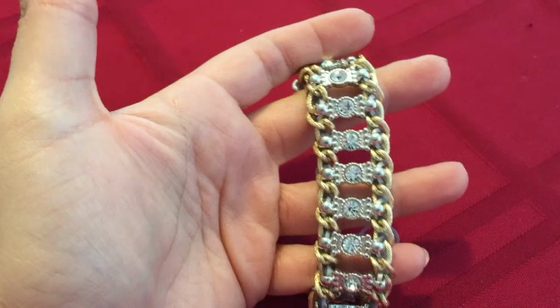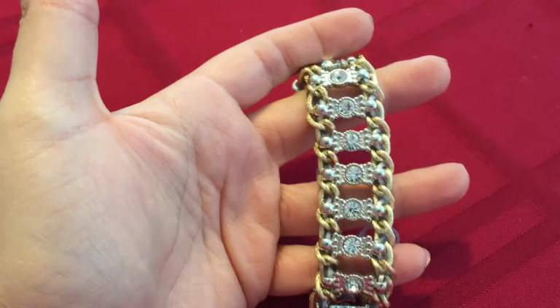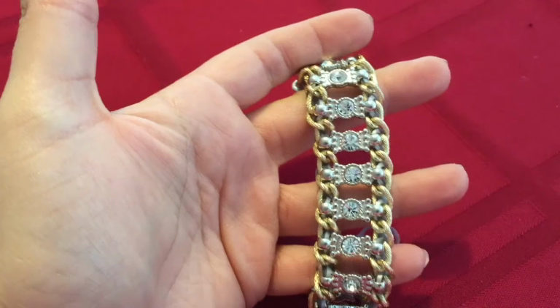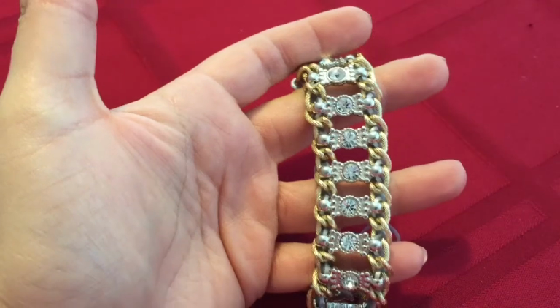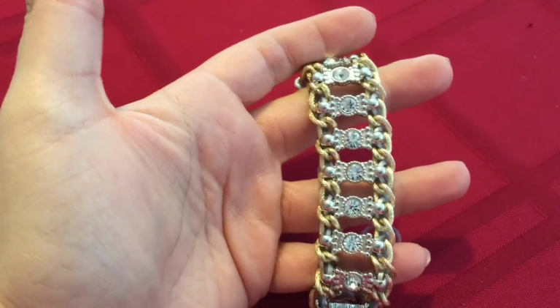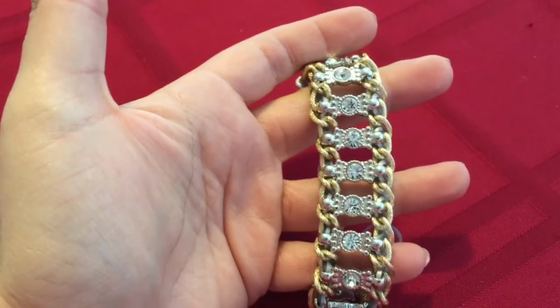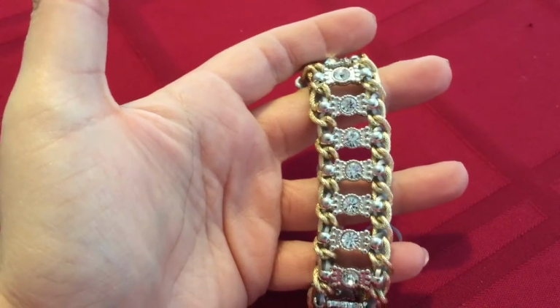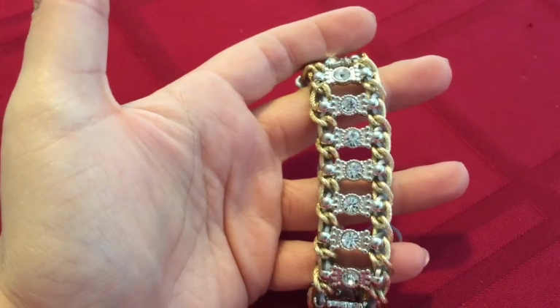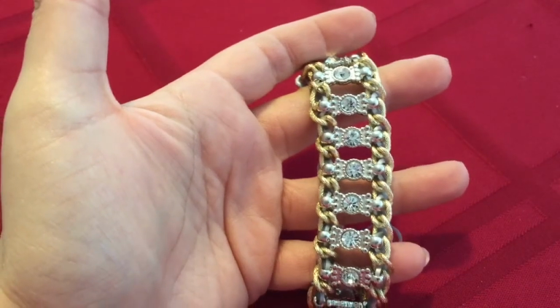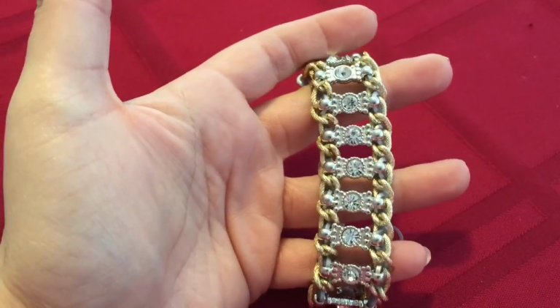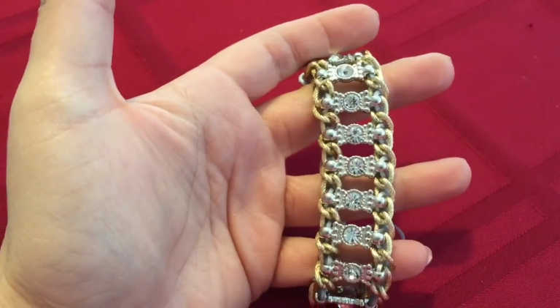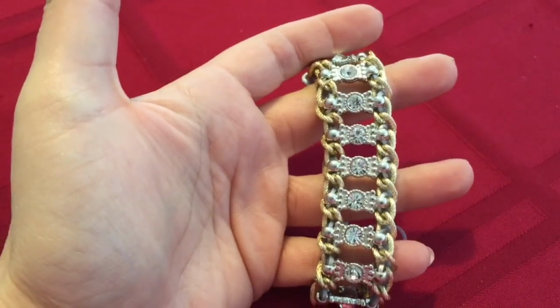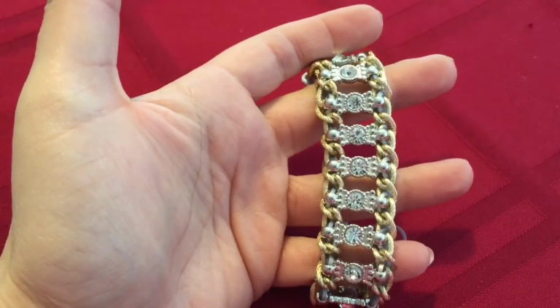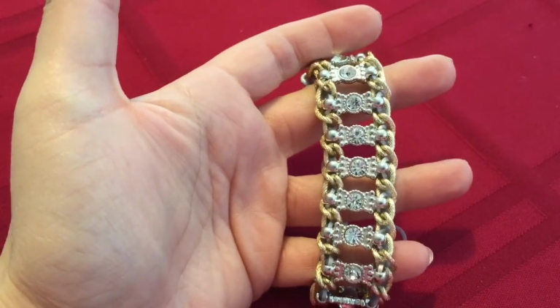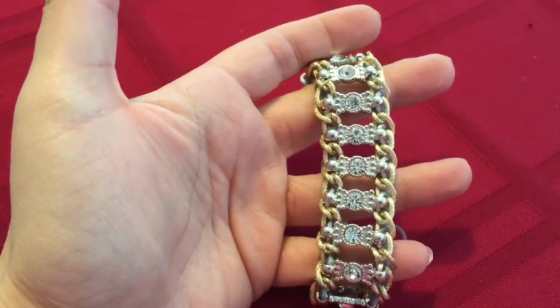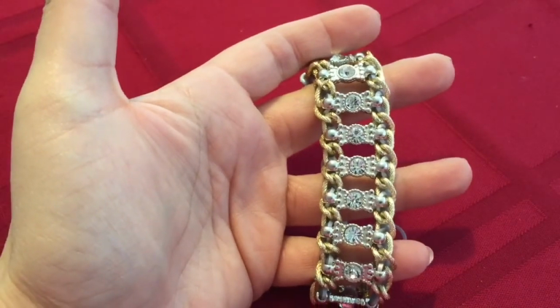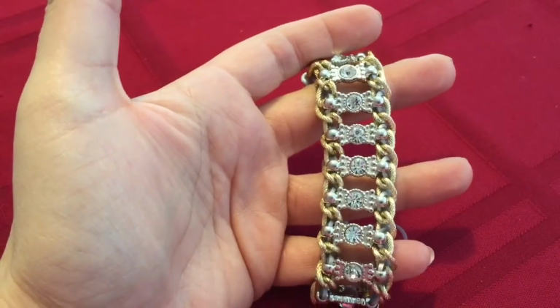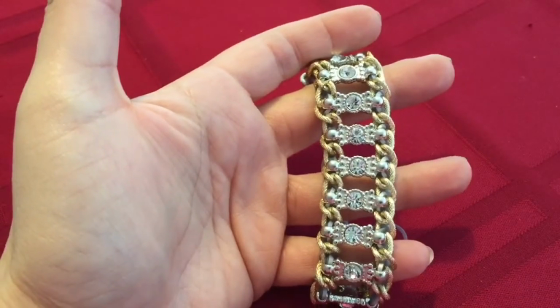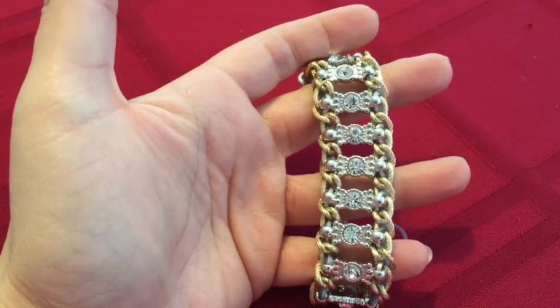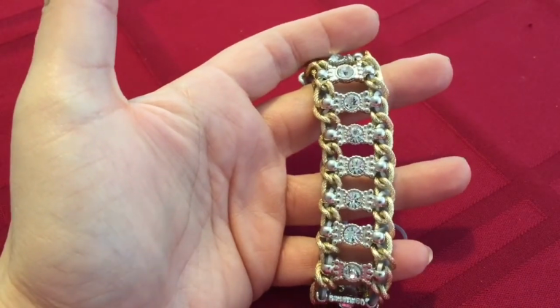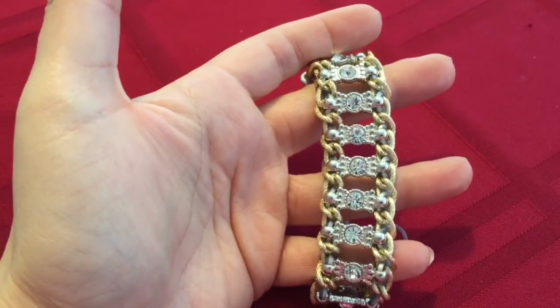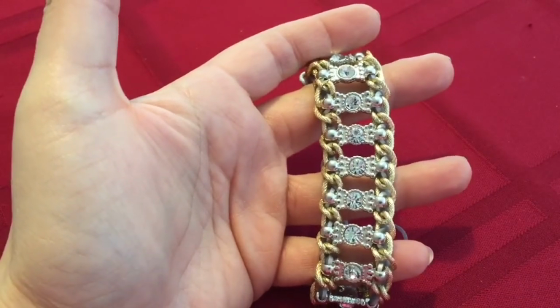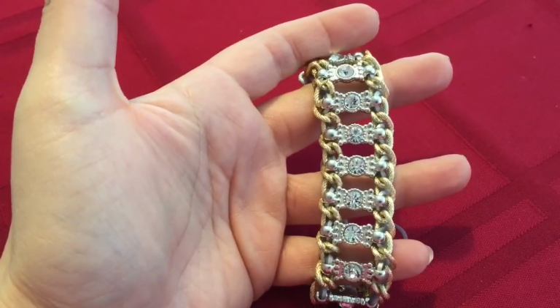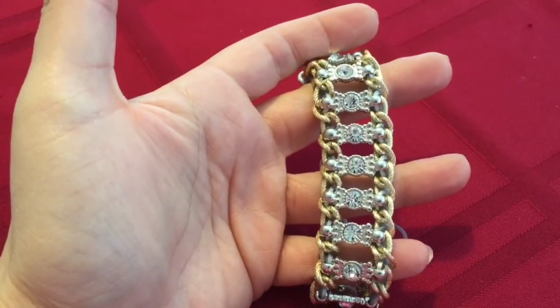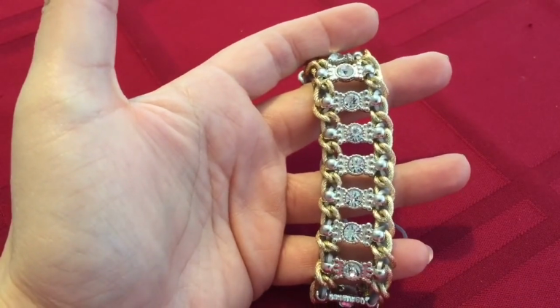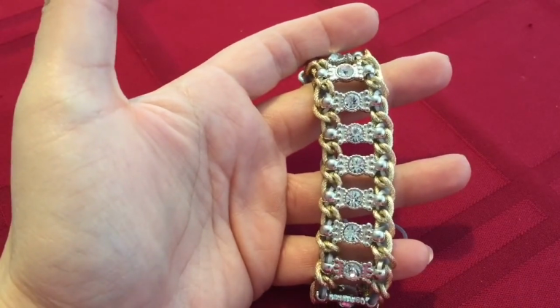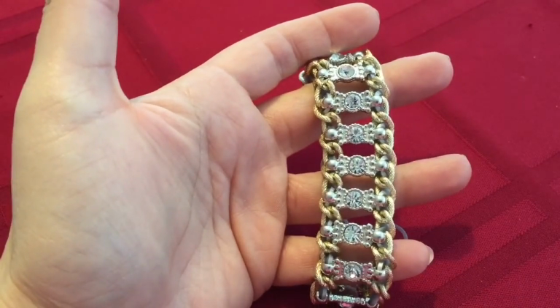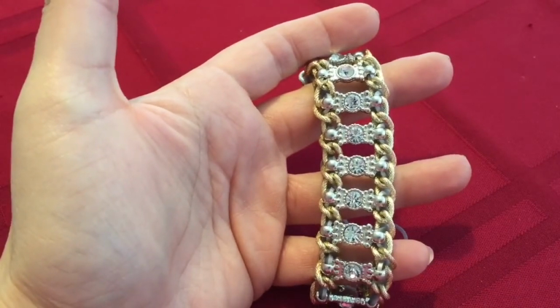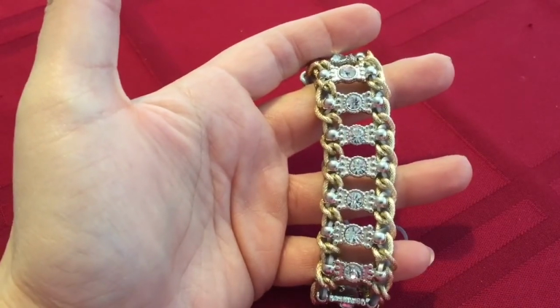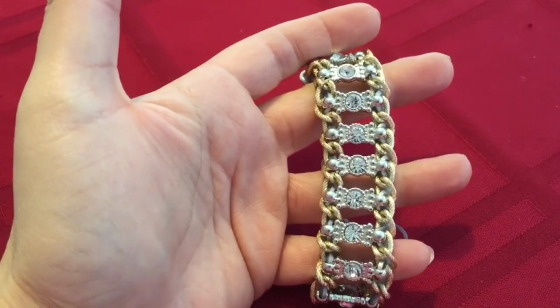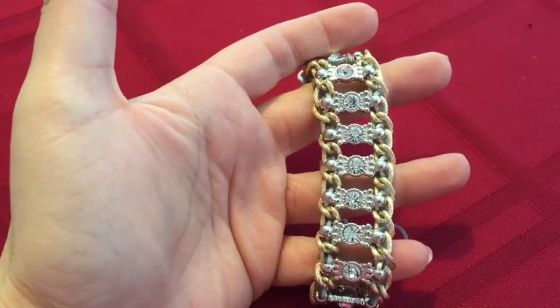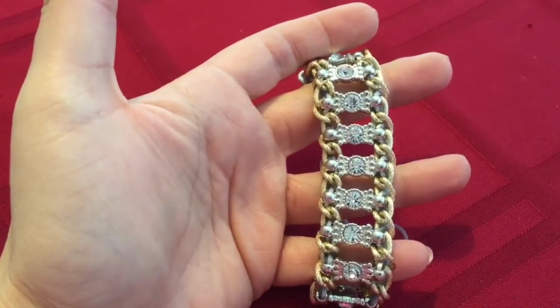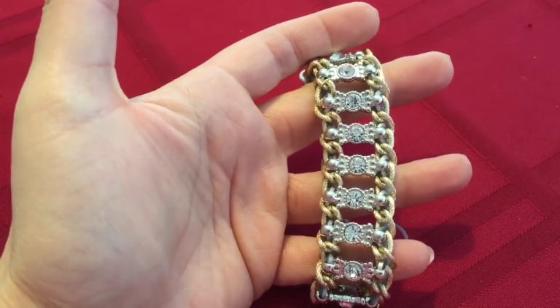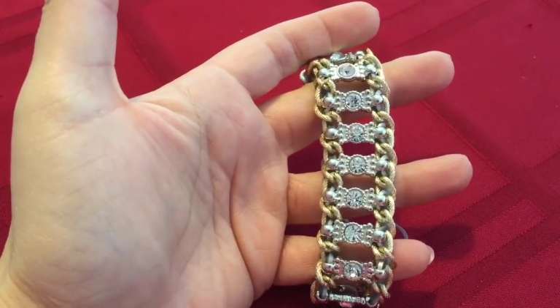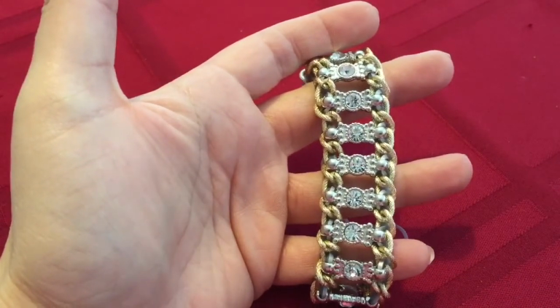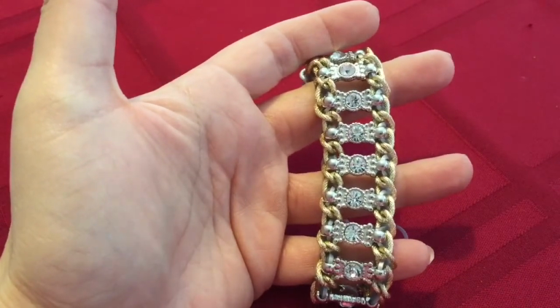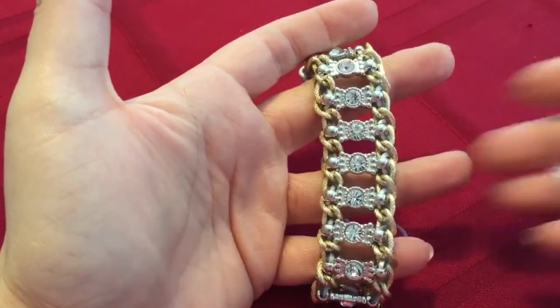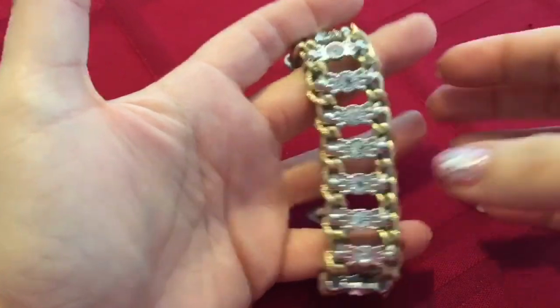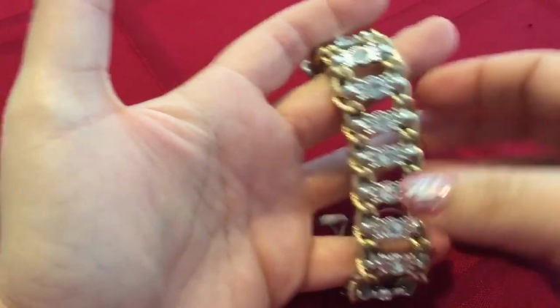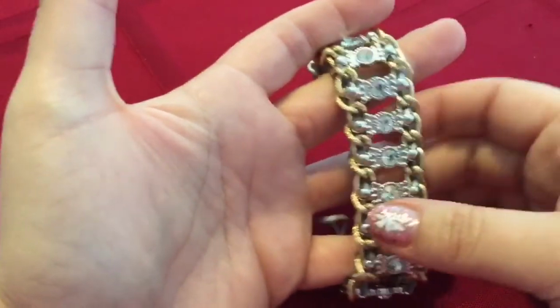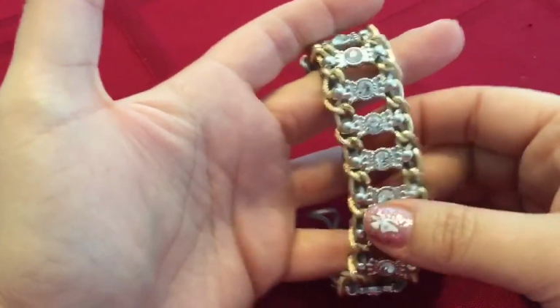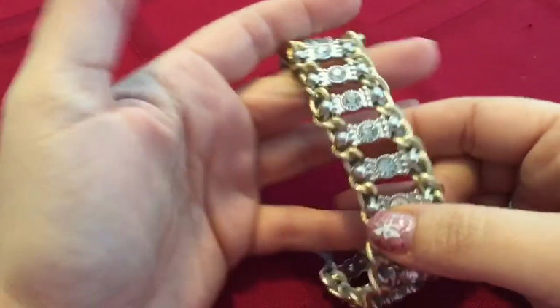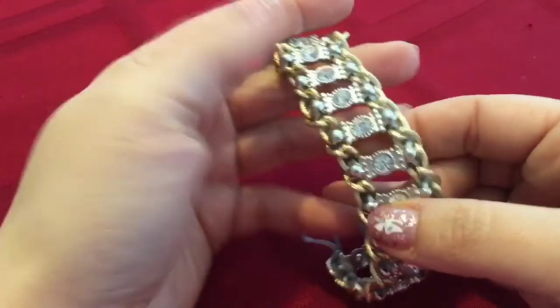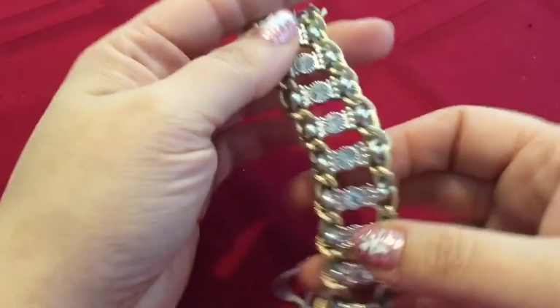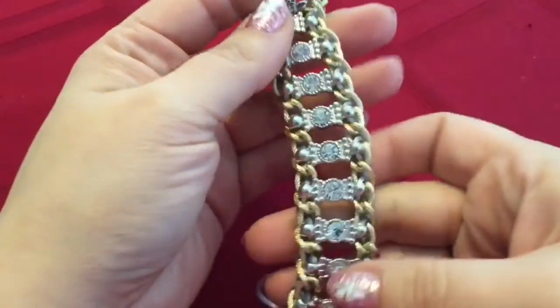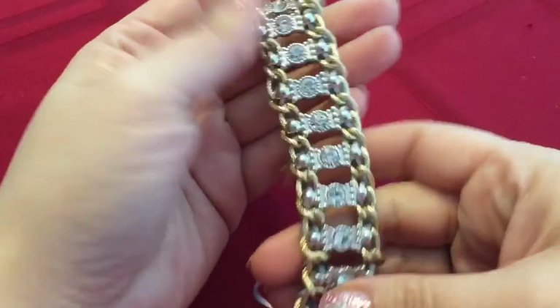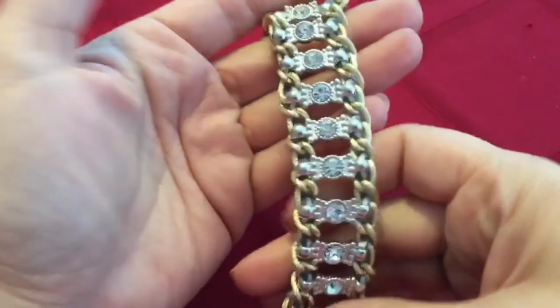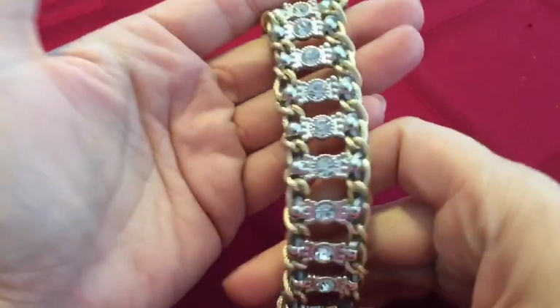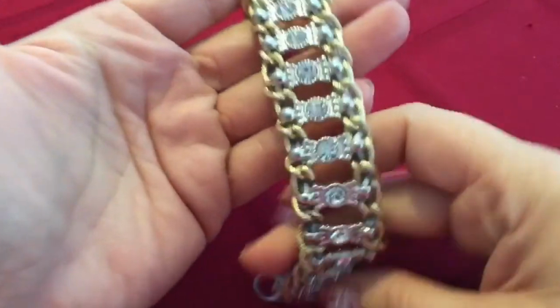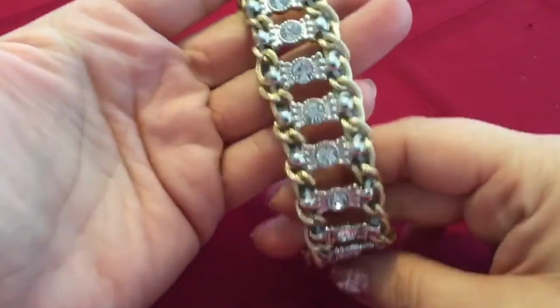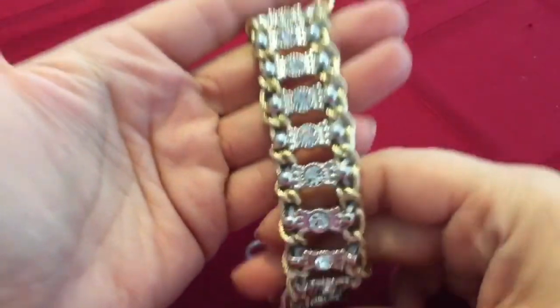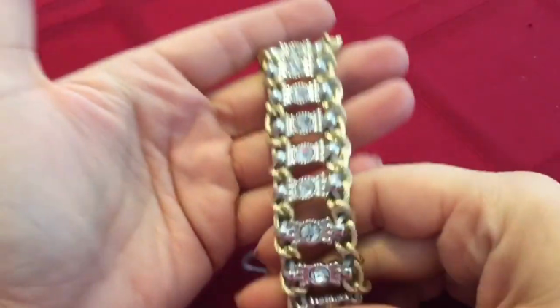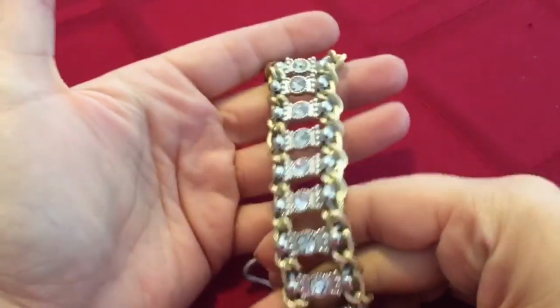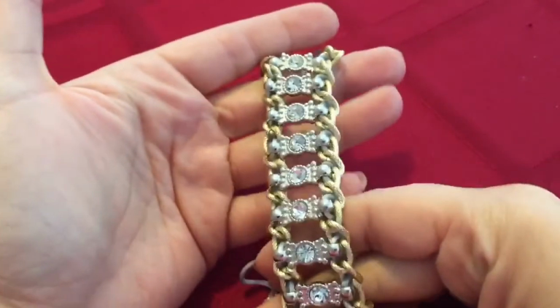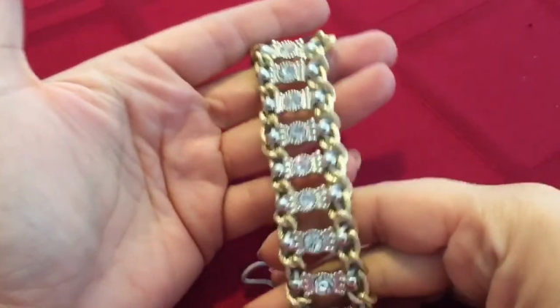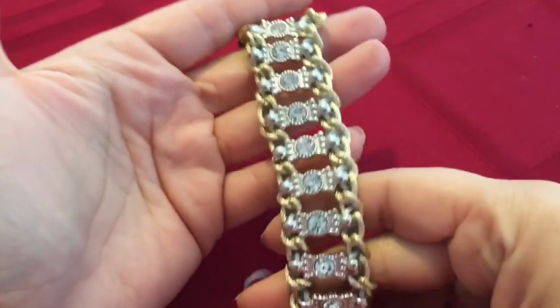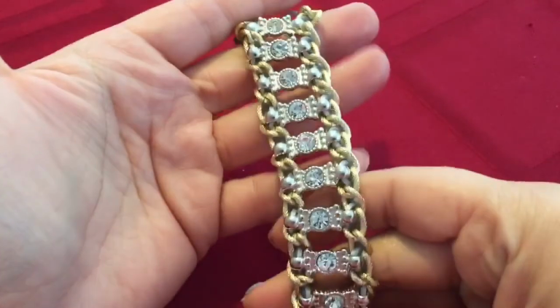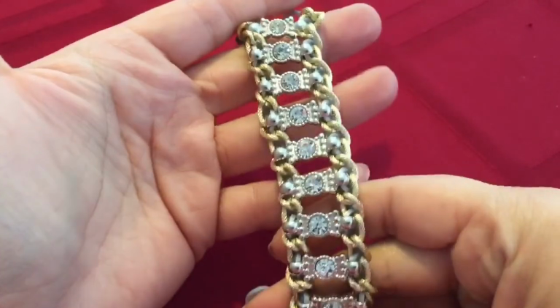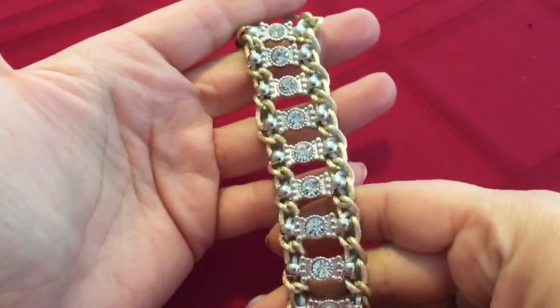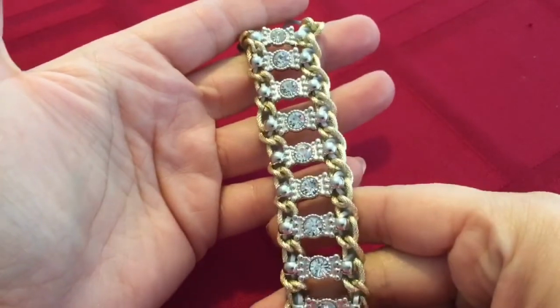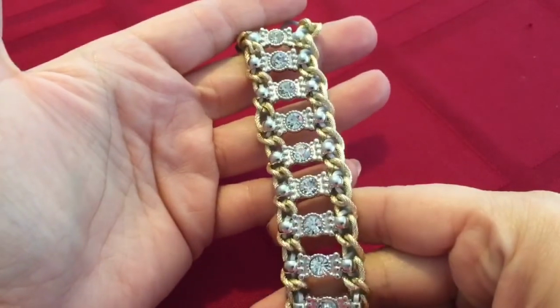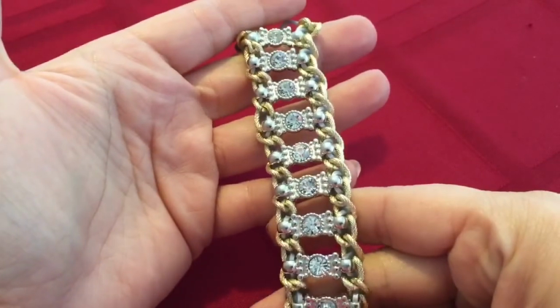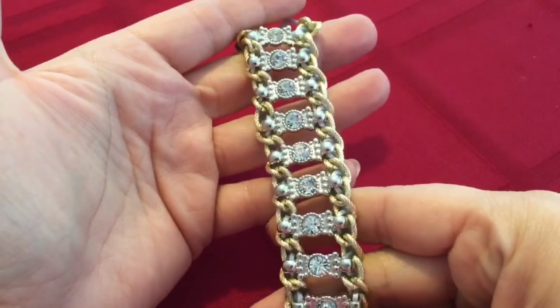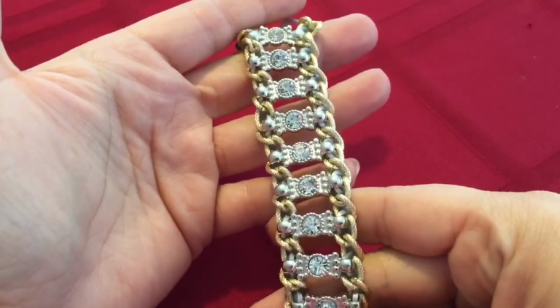Hey guys, this is Chidero, Chidero's Bling, Chidero's Designs, and today we're going to attempt to make this bracelet.